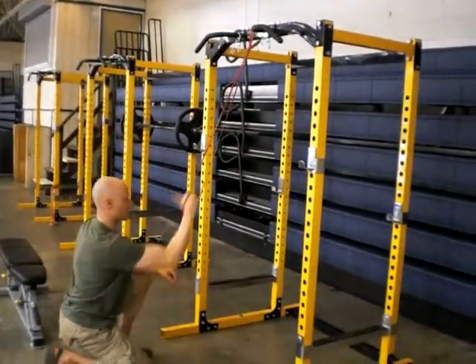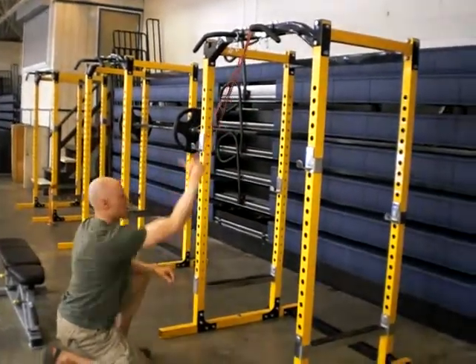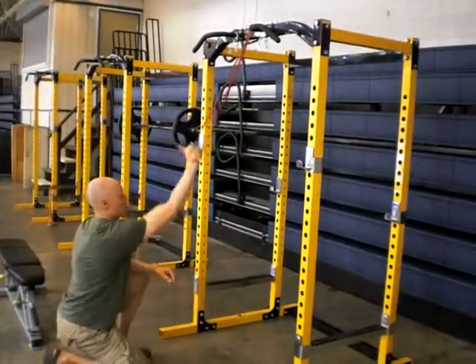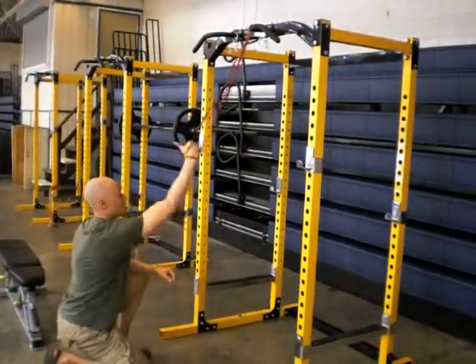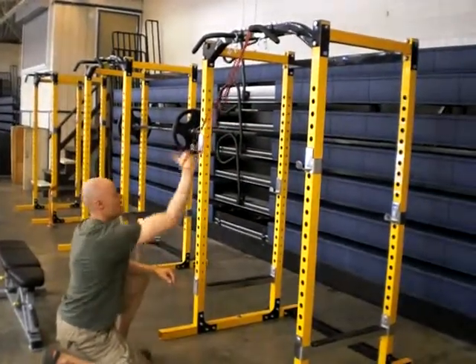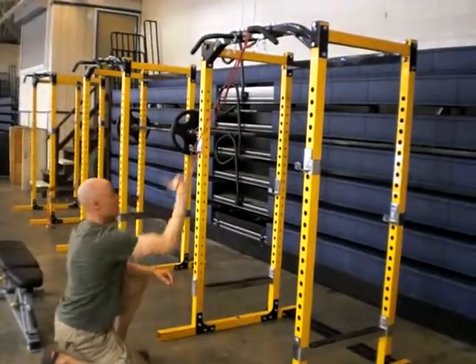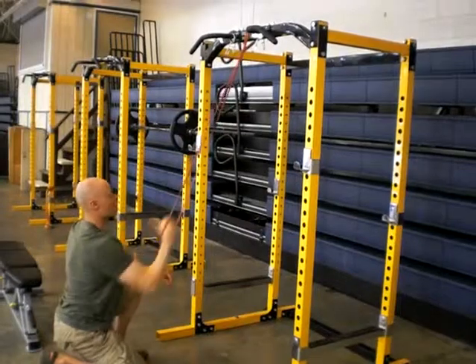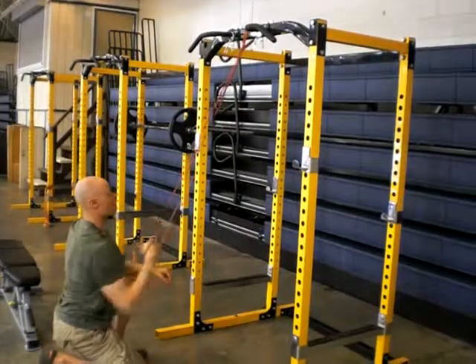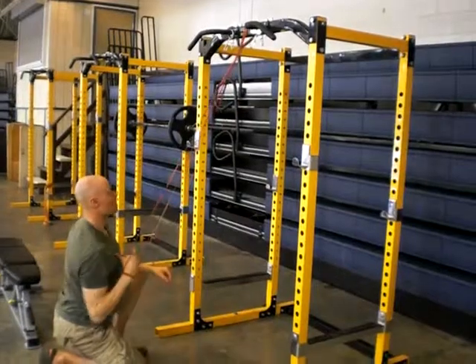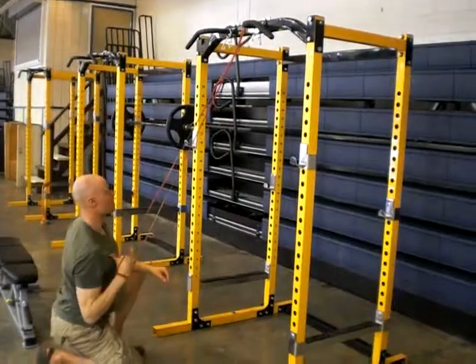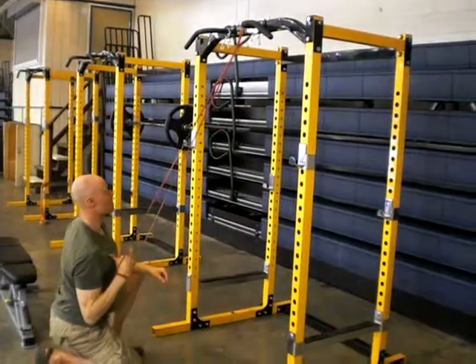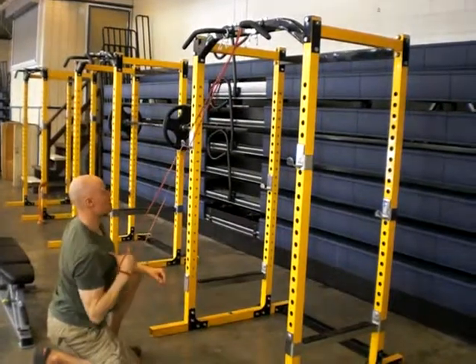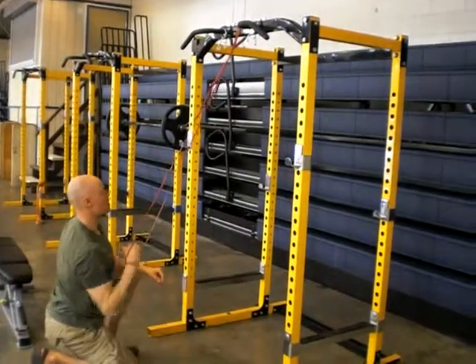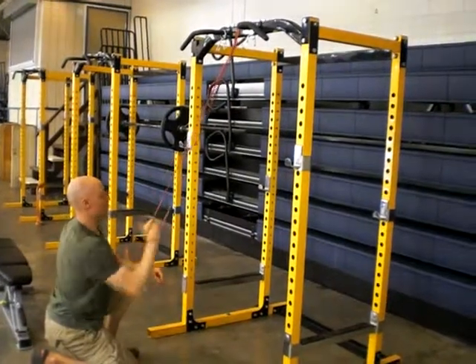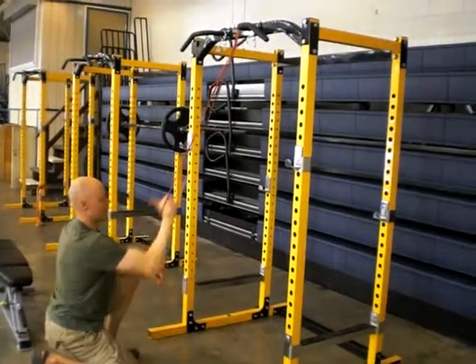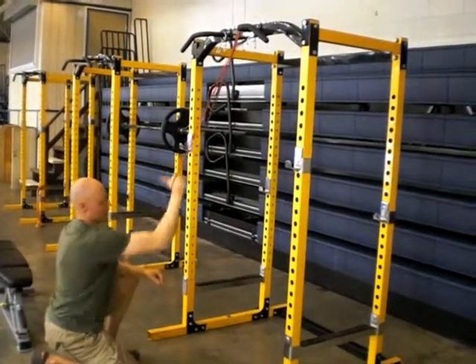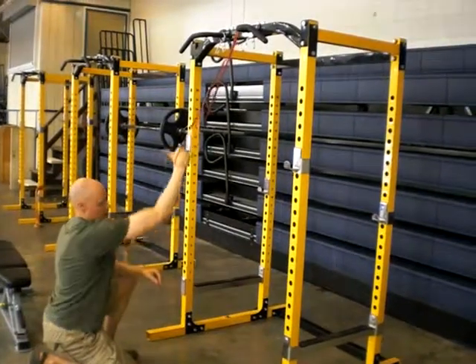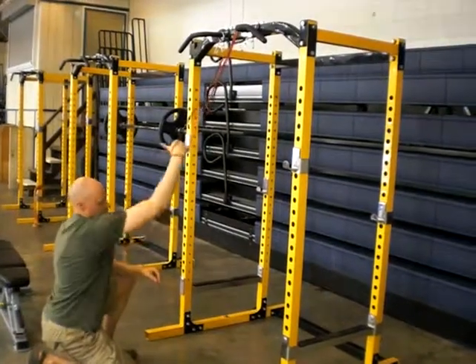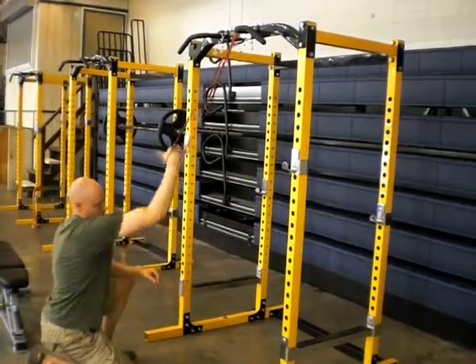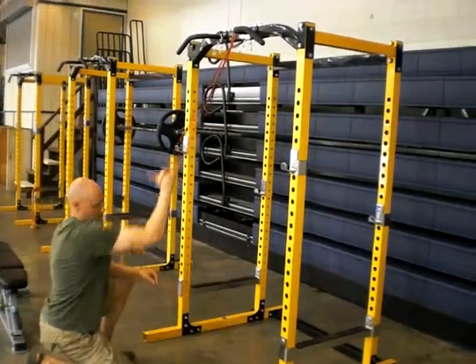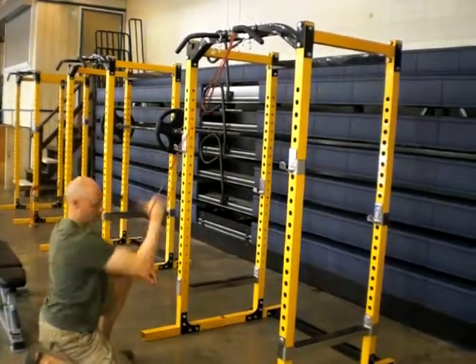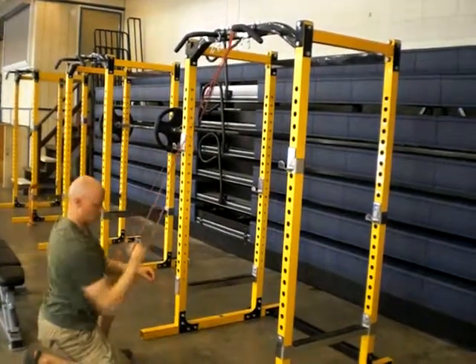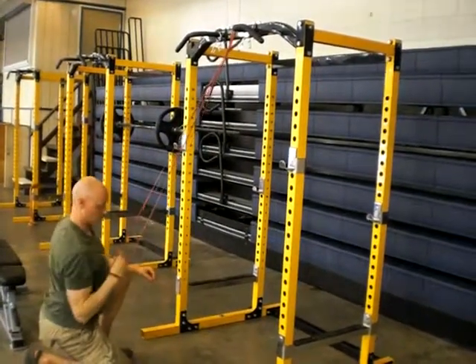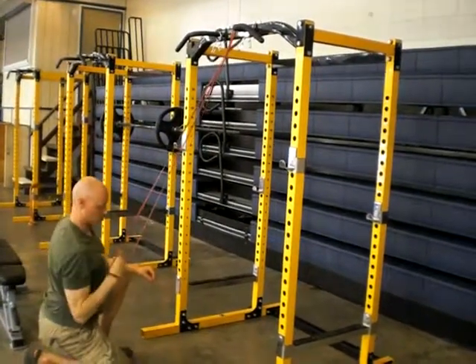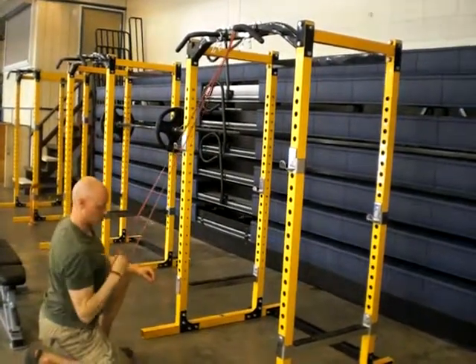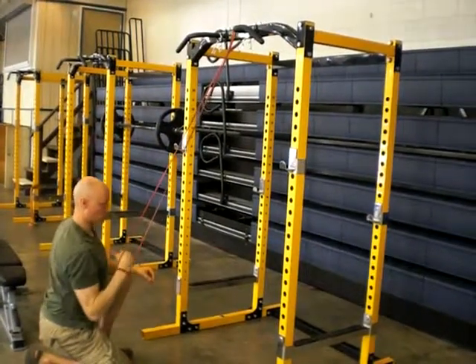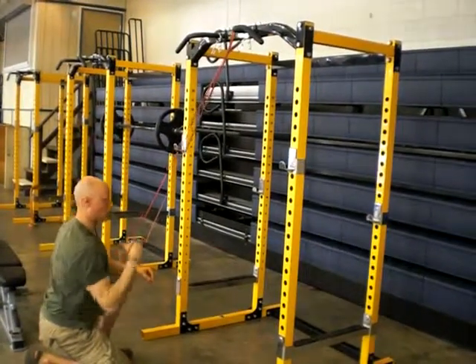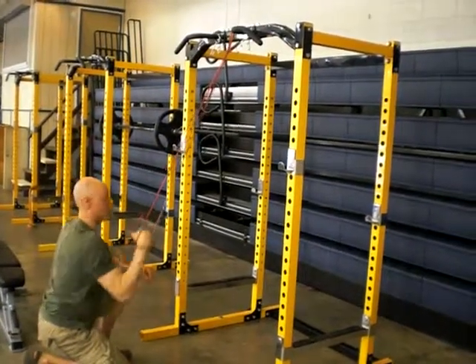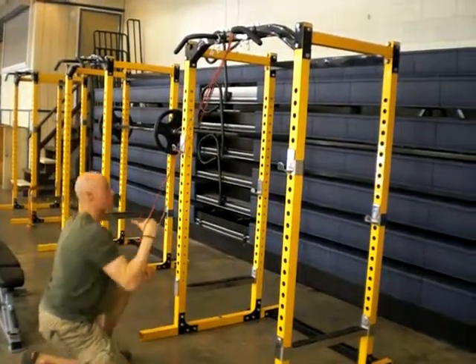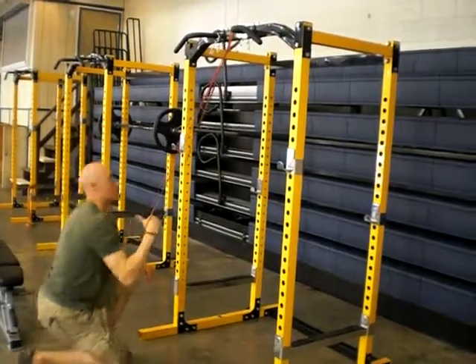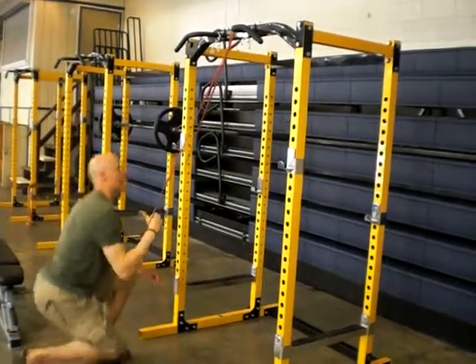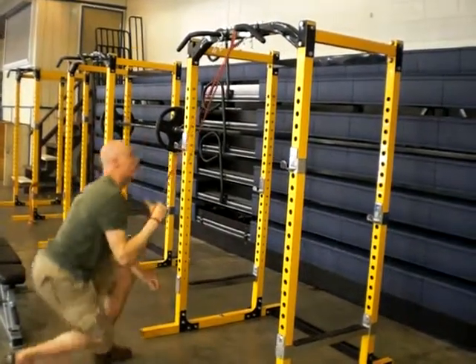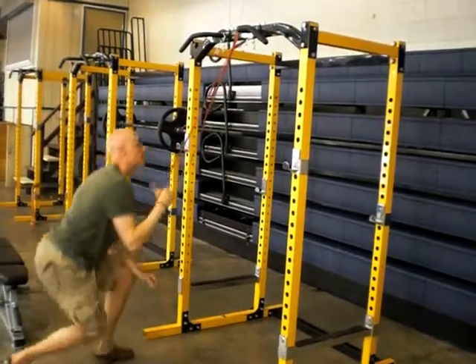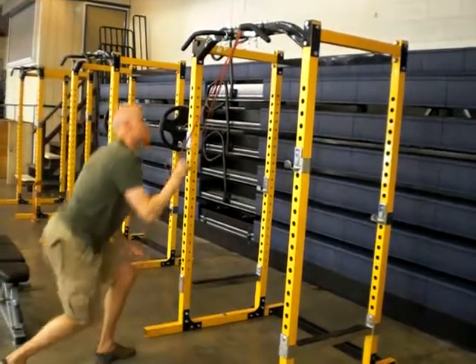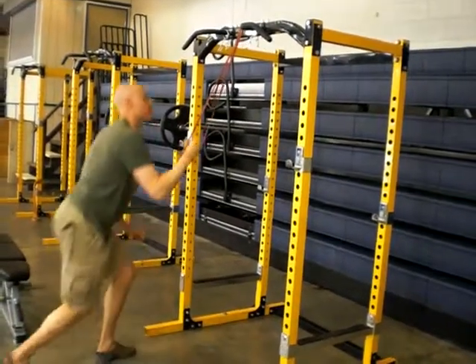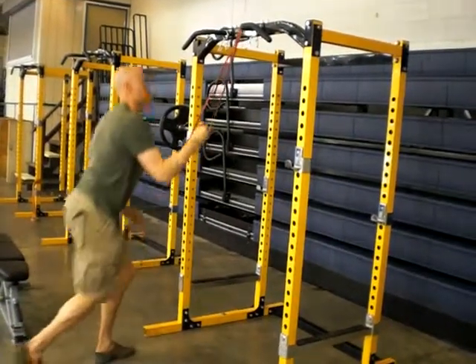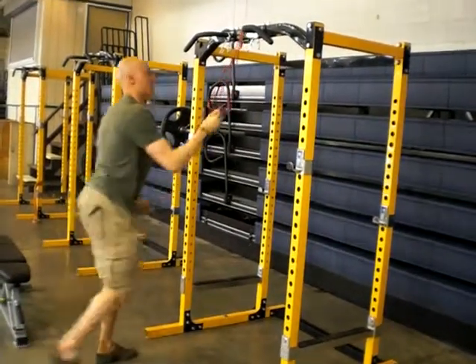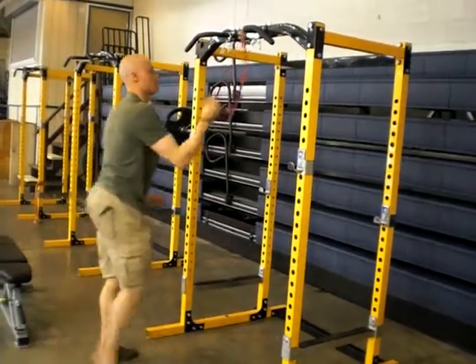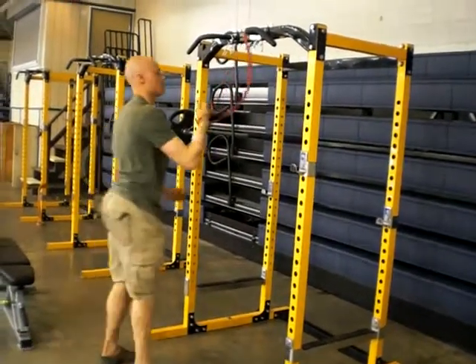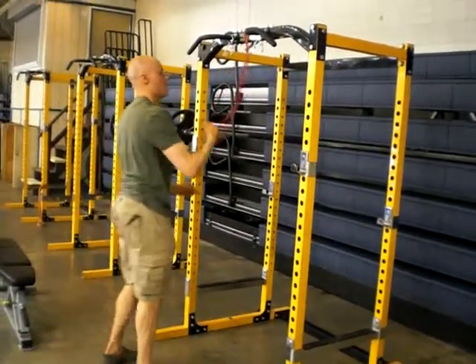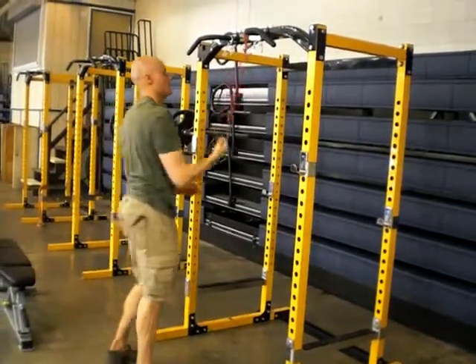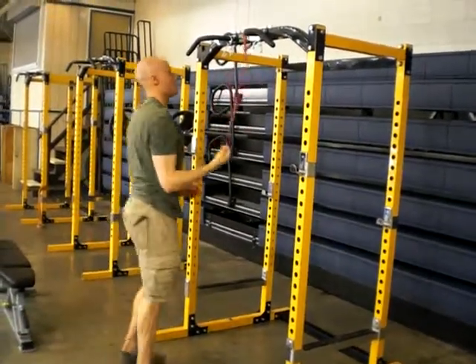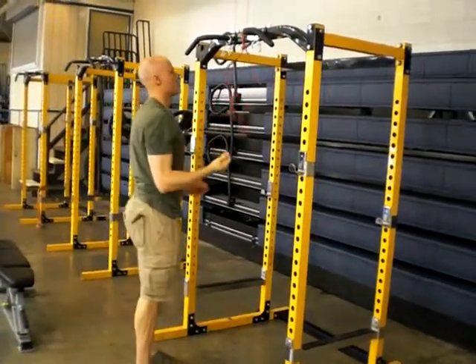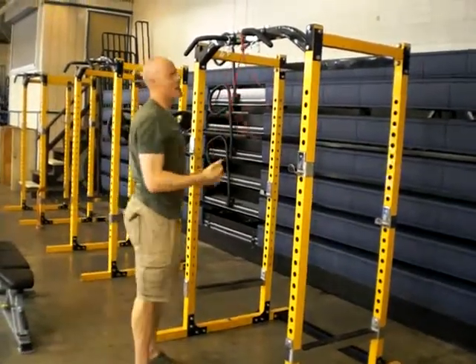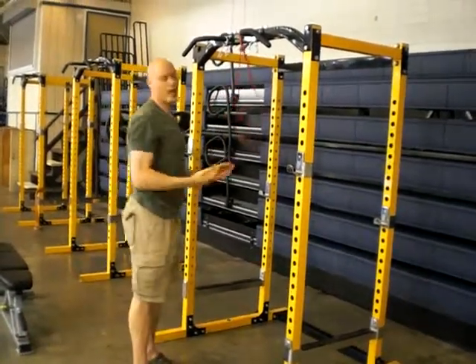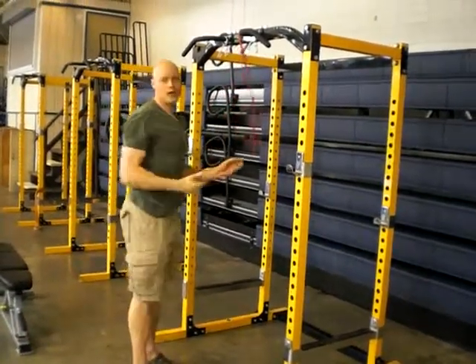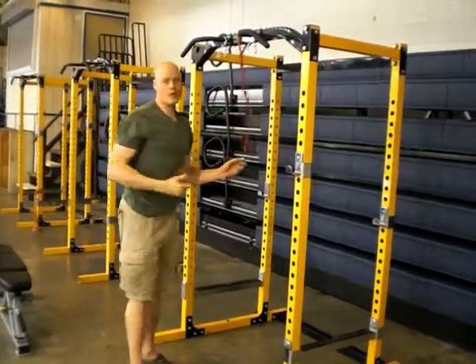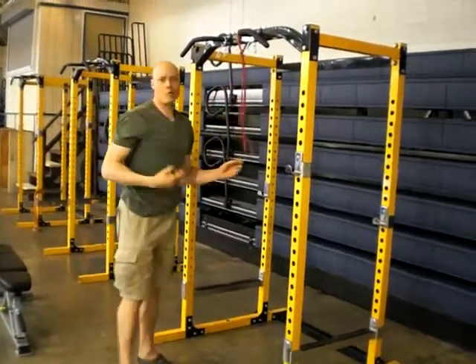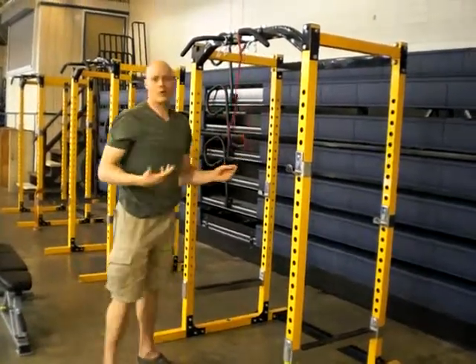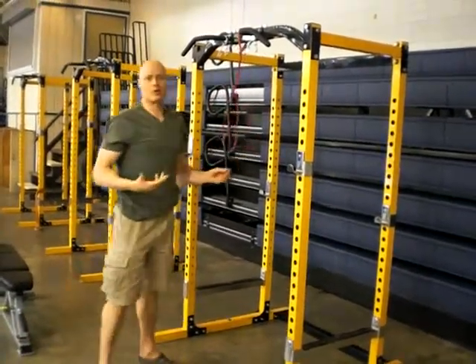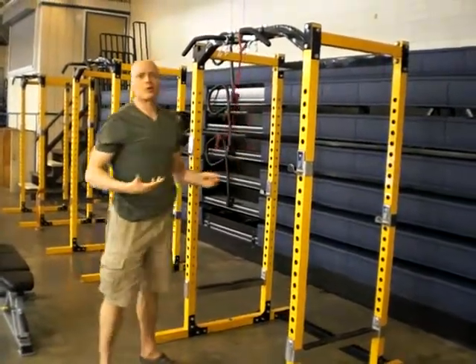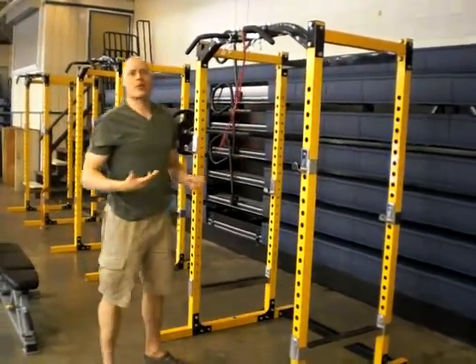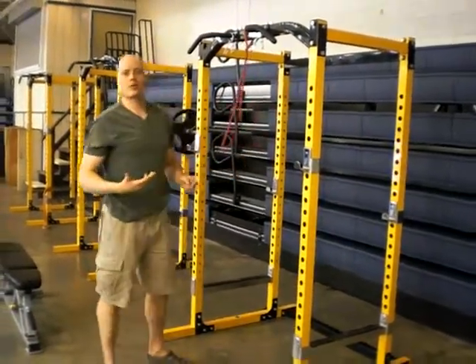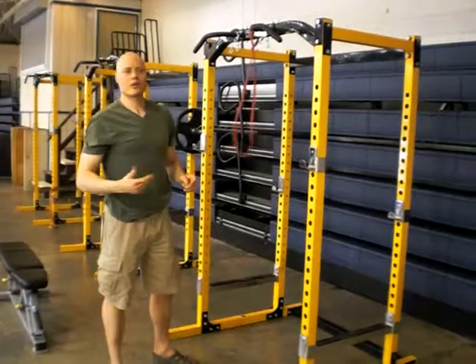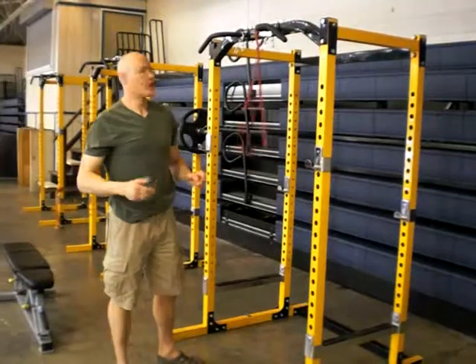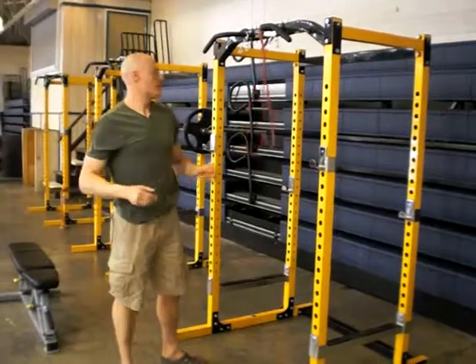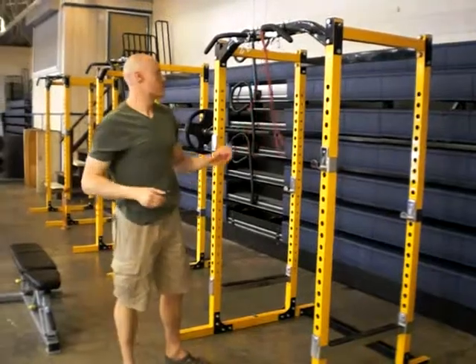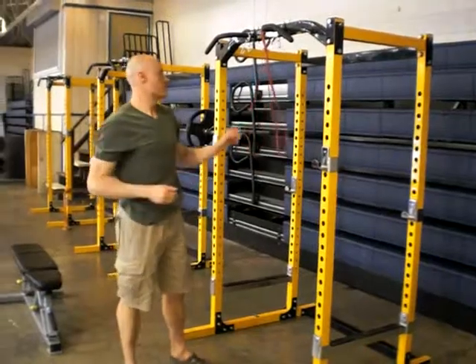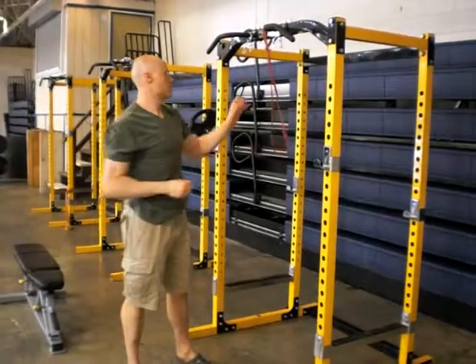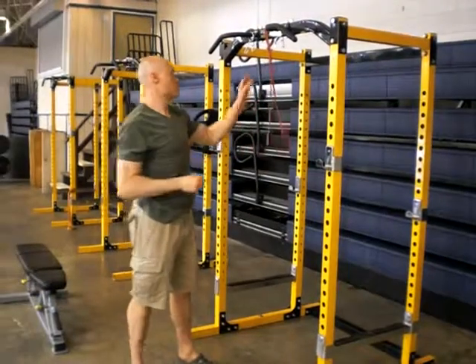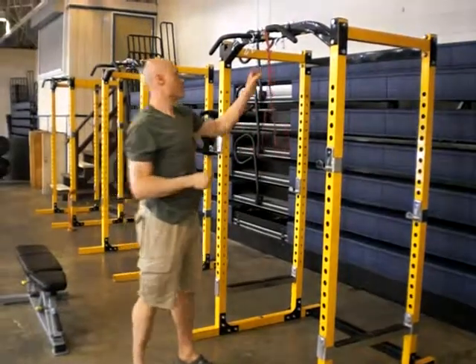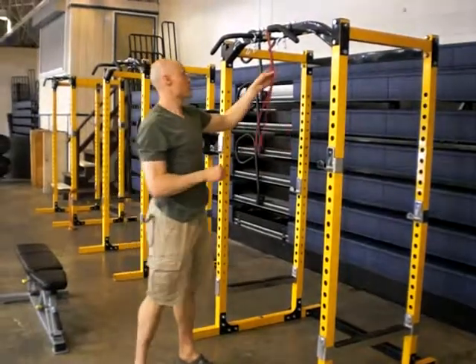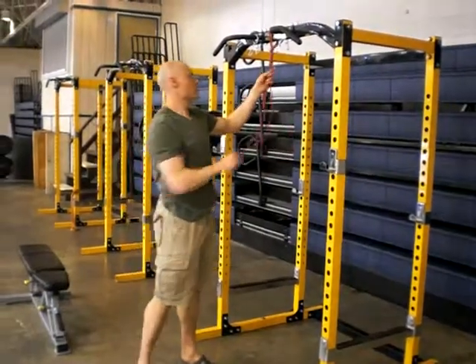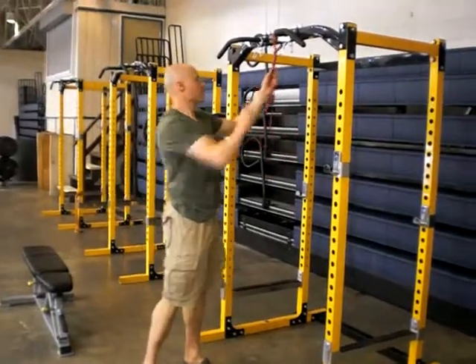Then you can get down on one knee and just go ahead and pull it away from there. It's not ideal, but it's a way you can still get some work done.